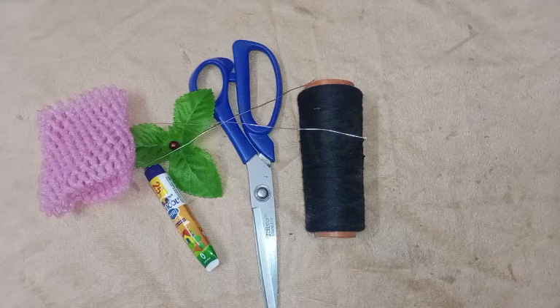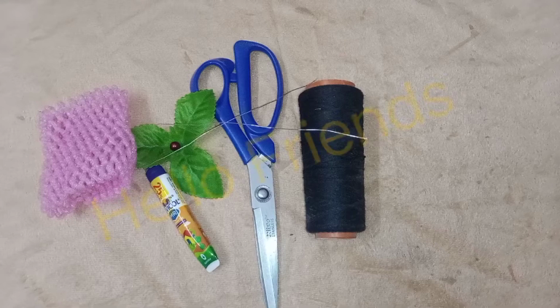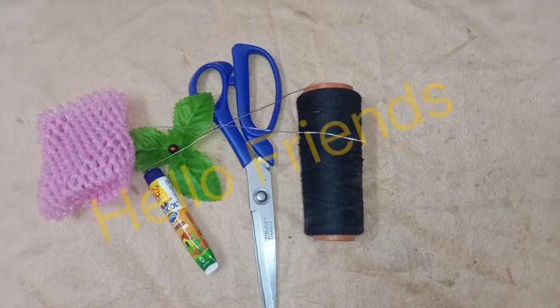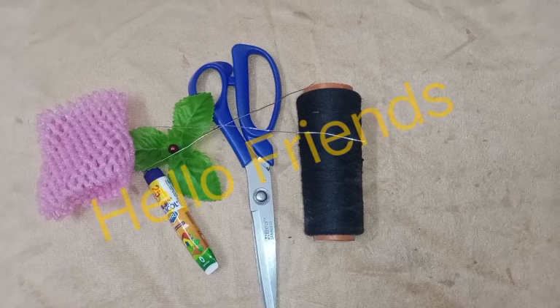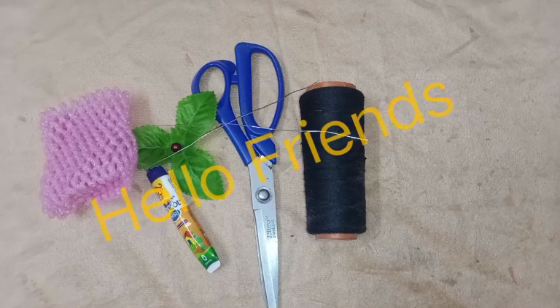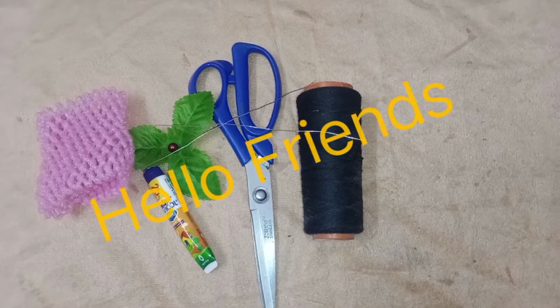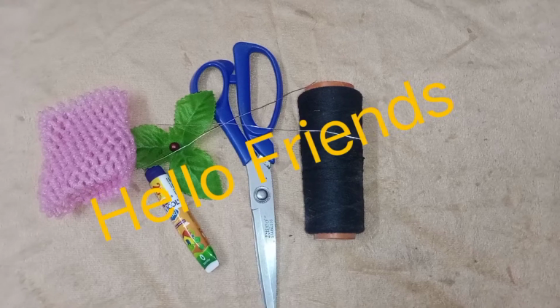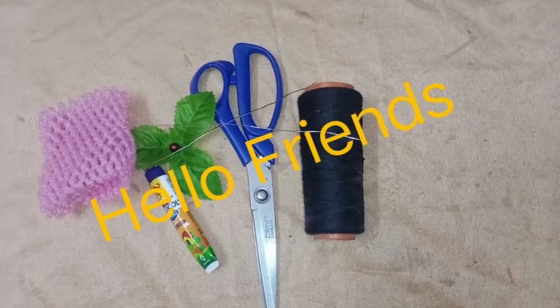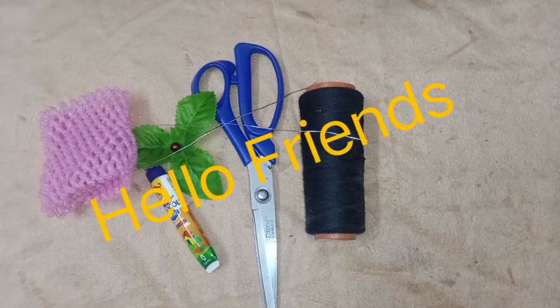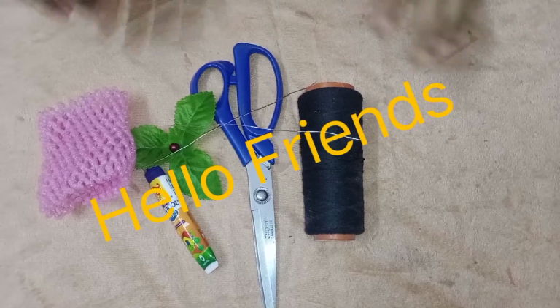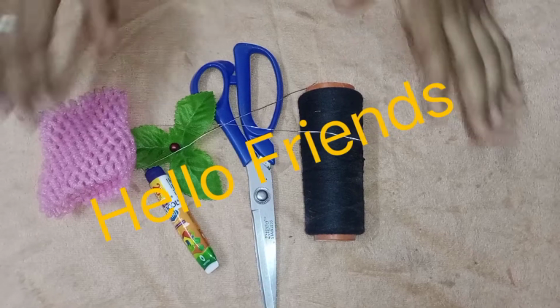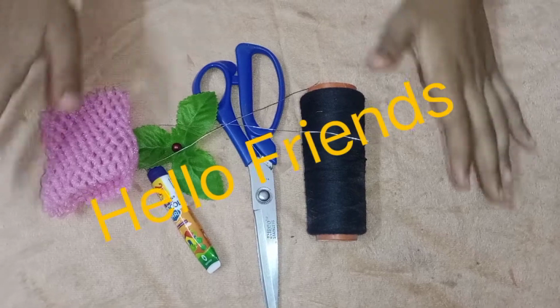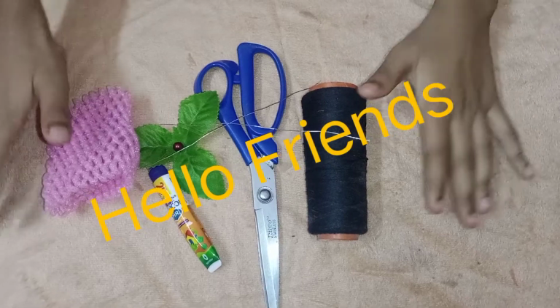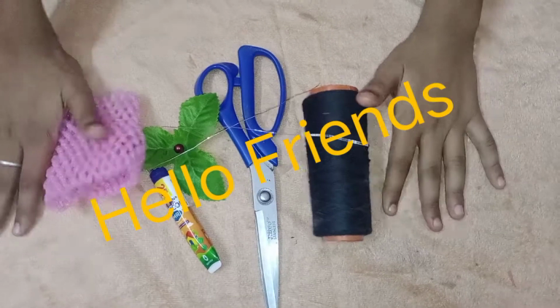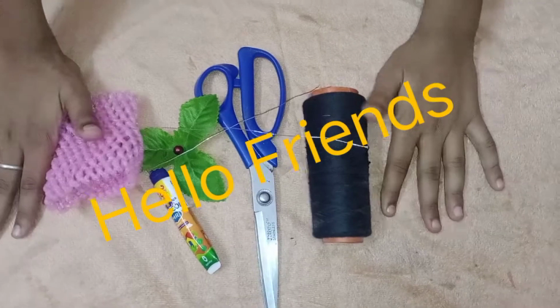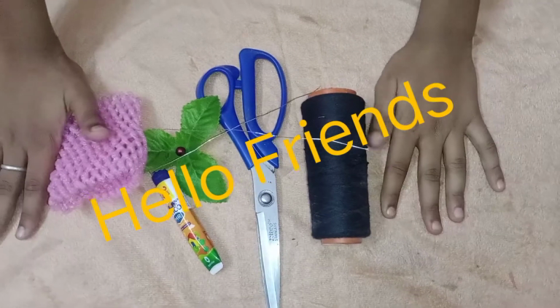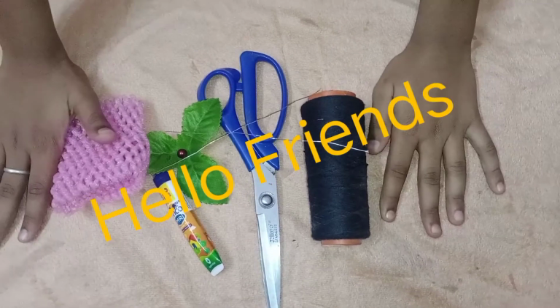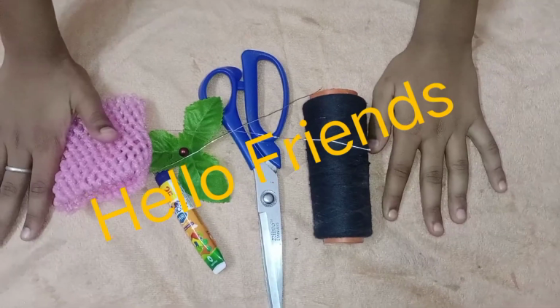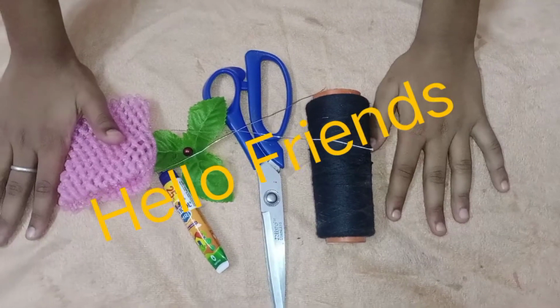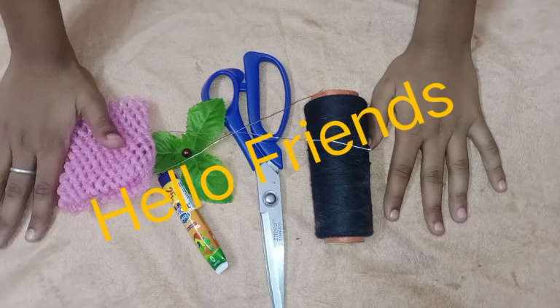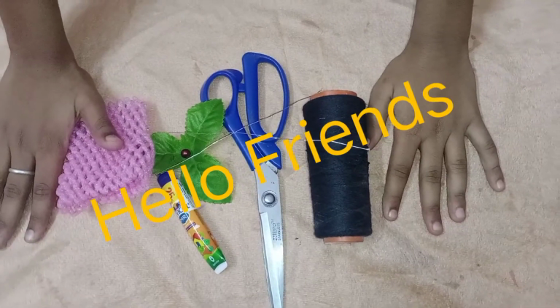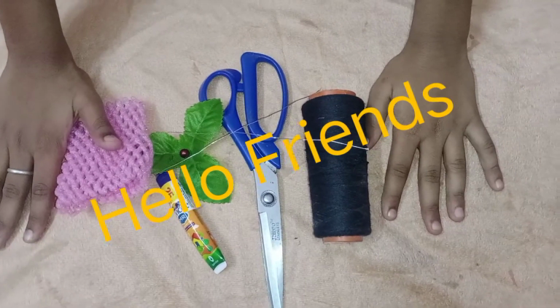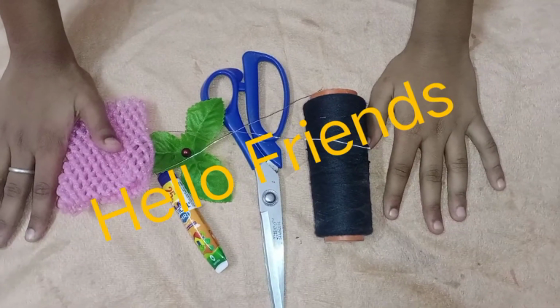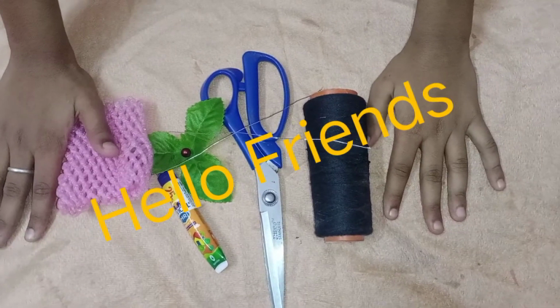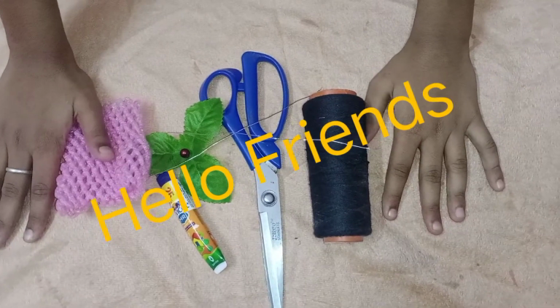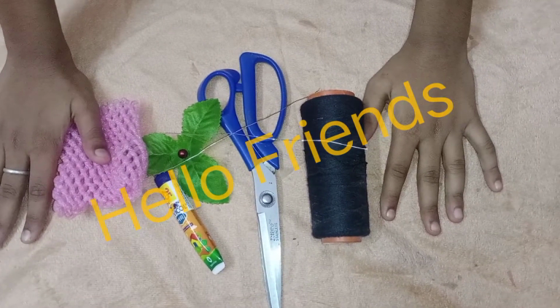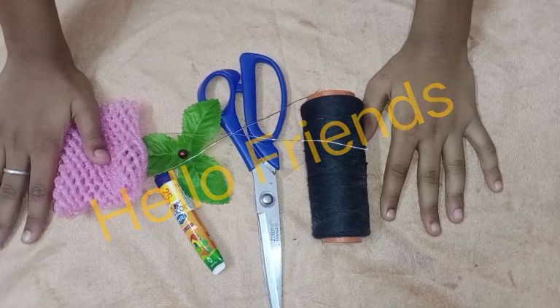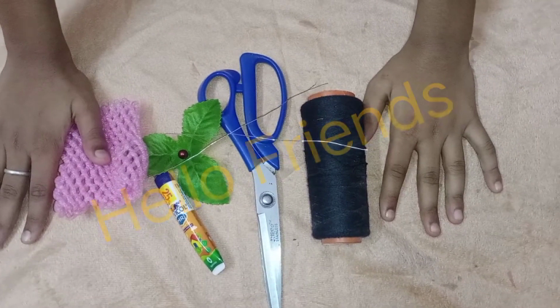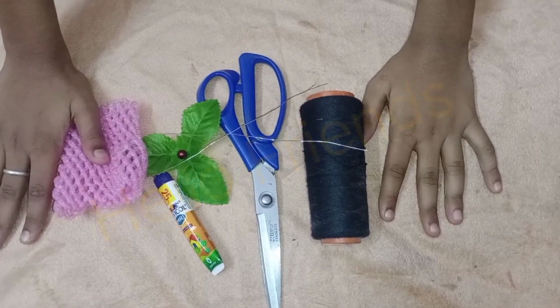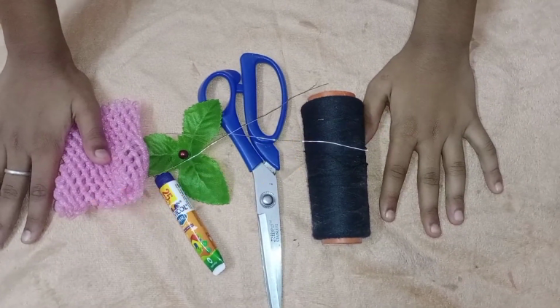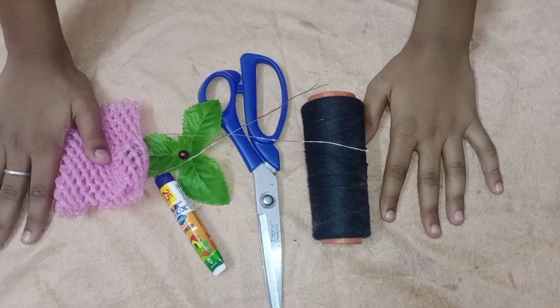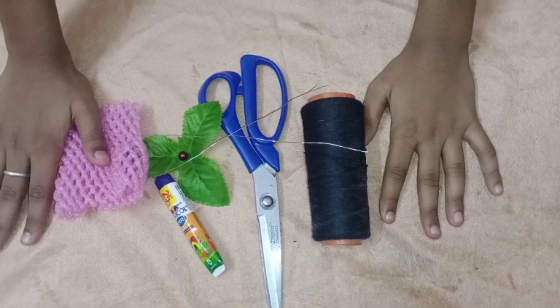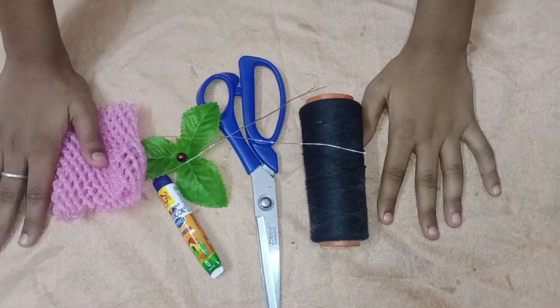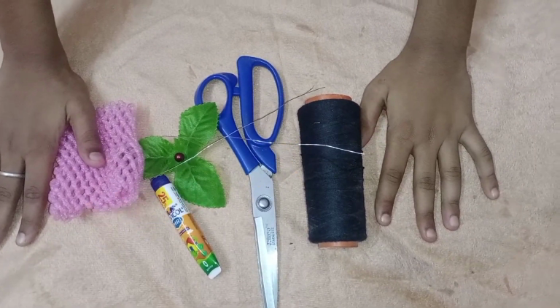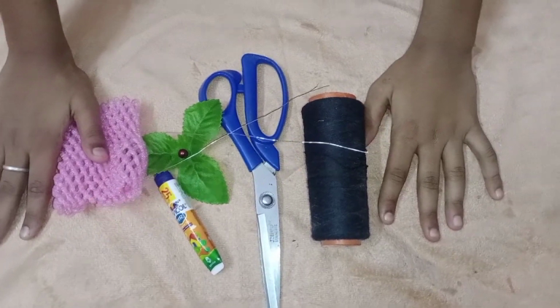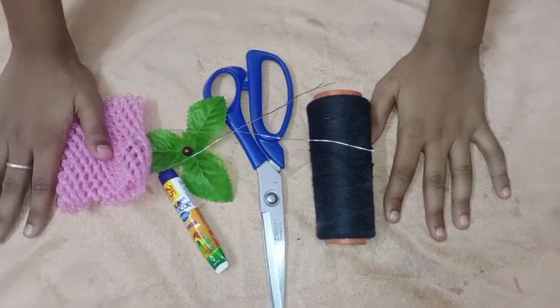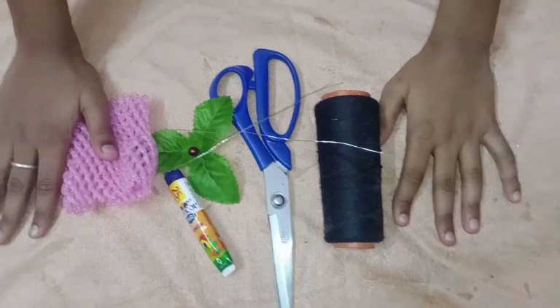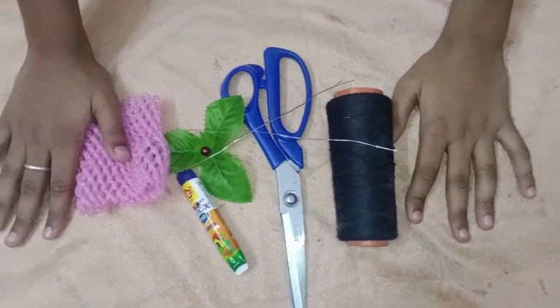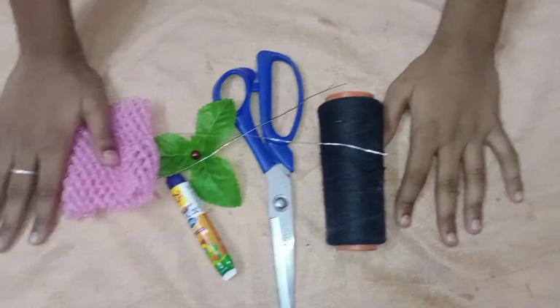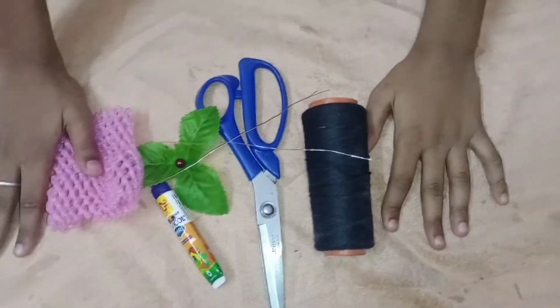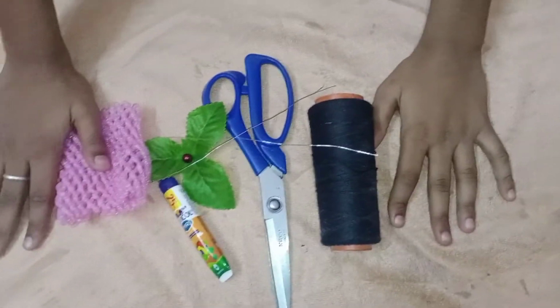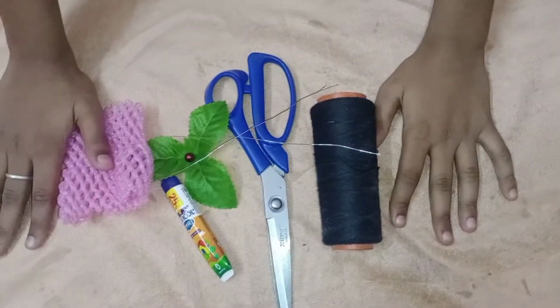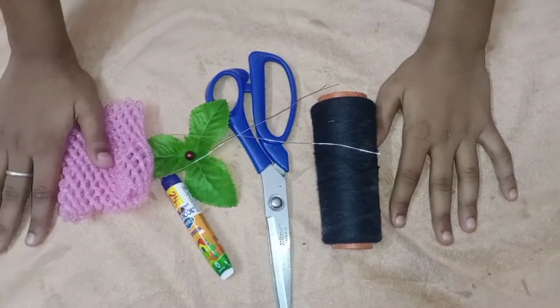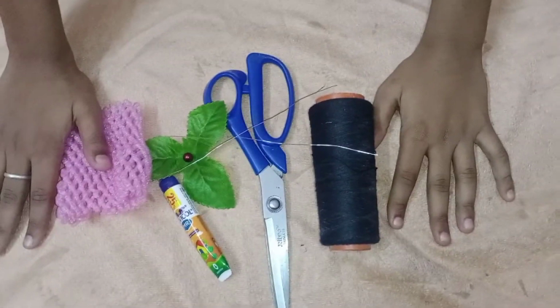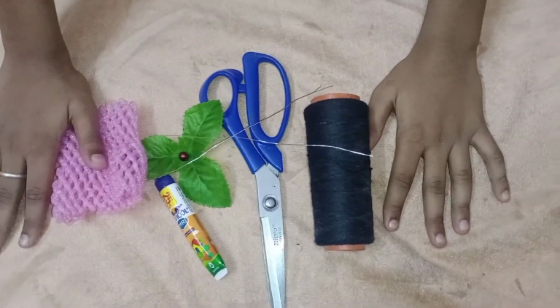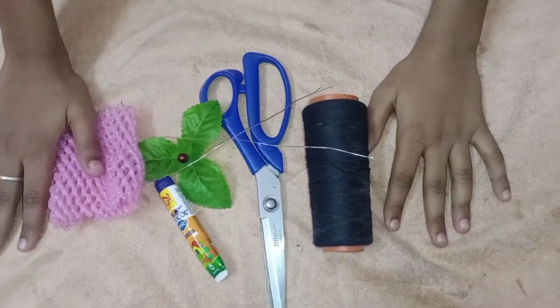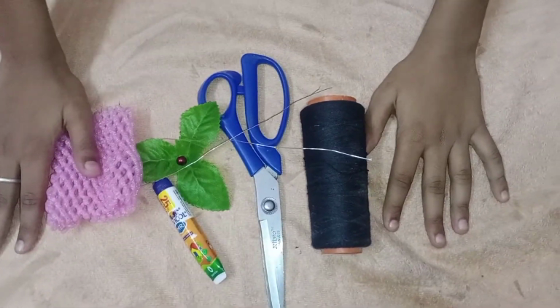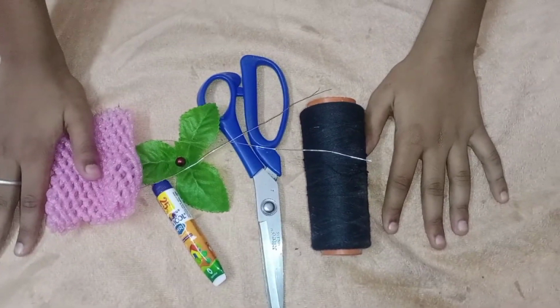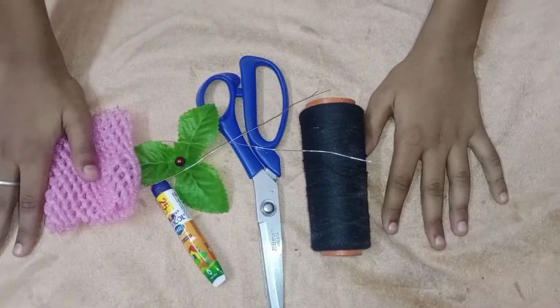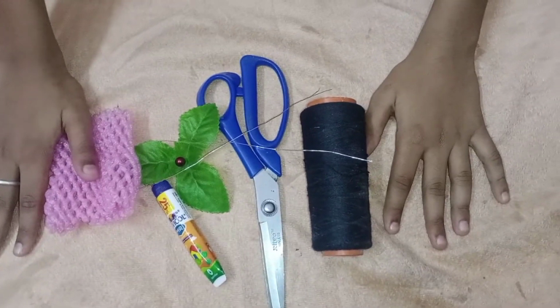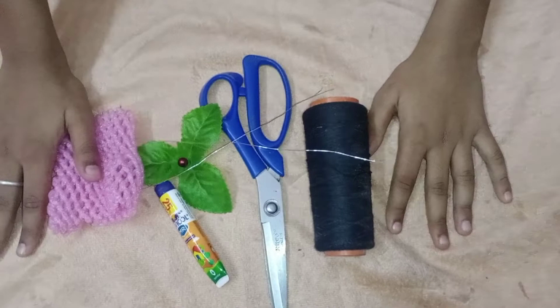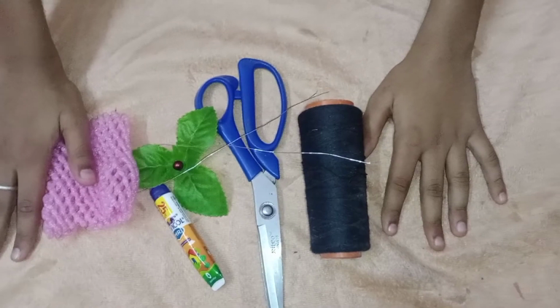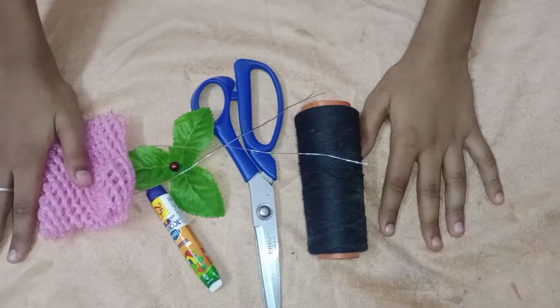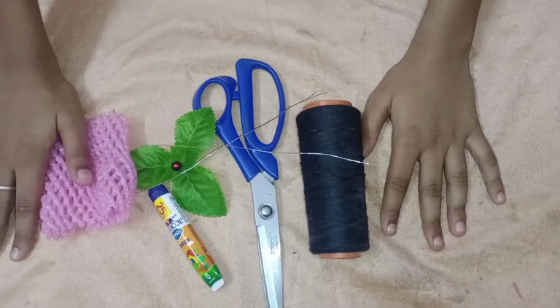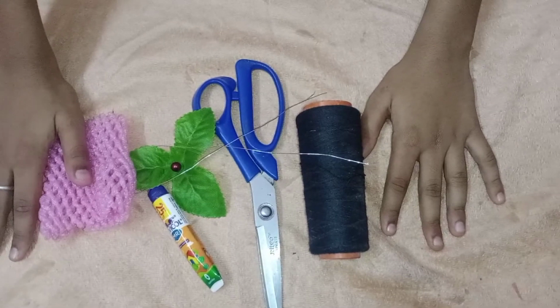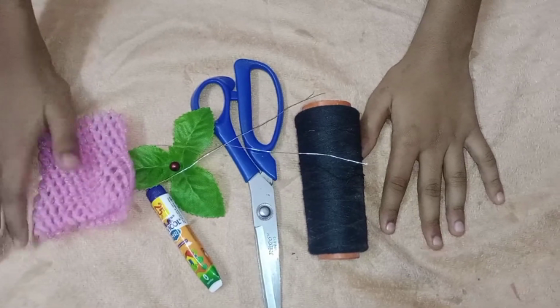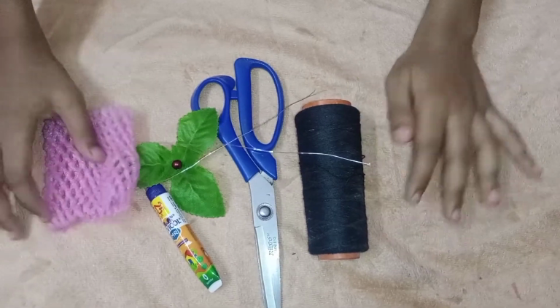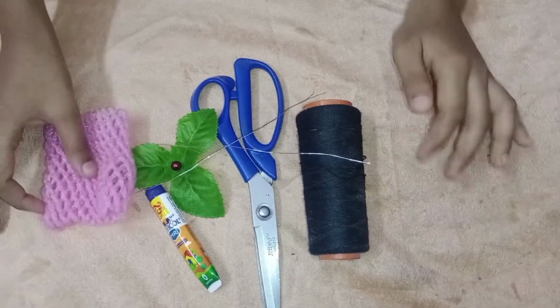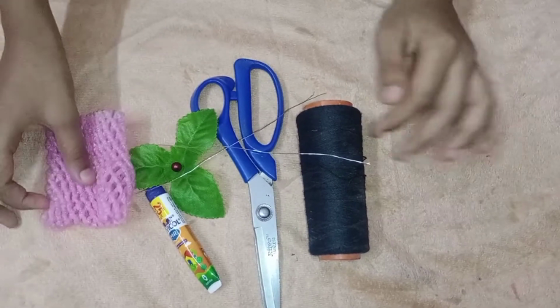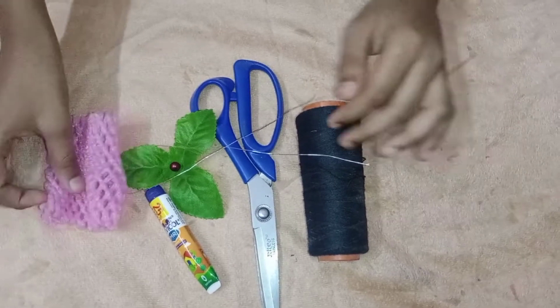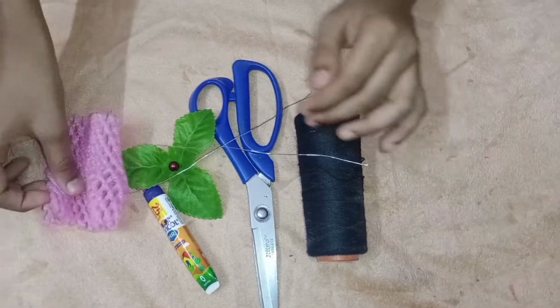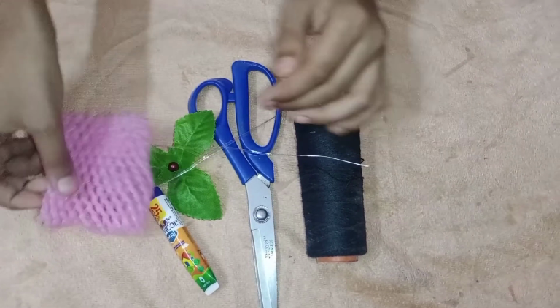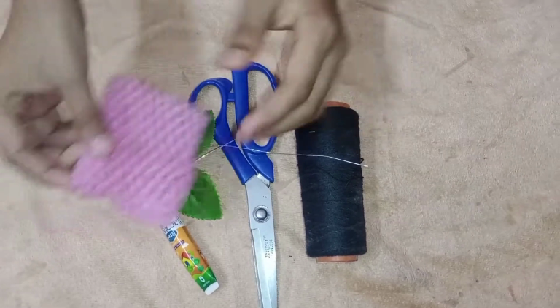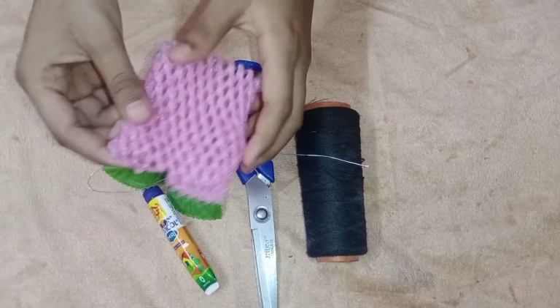Hello friends, welcome back to my channel. In this video, we will see the best note of this with apple cover.